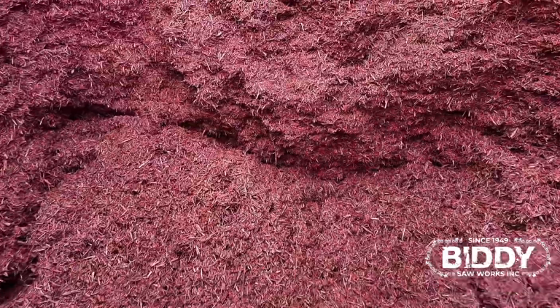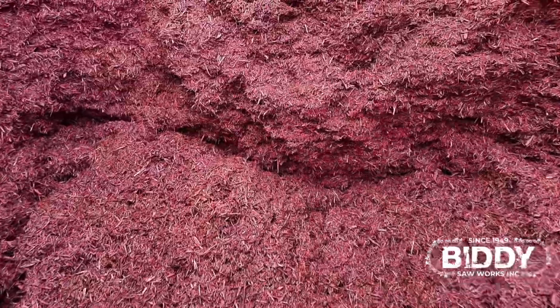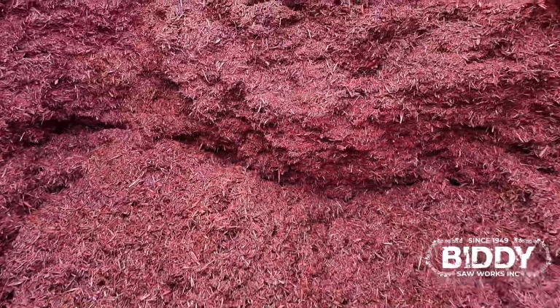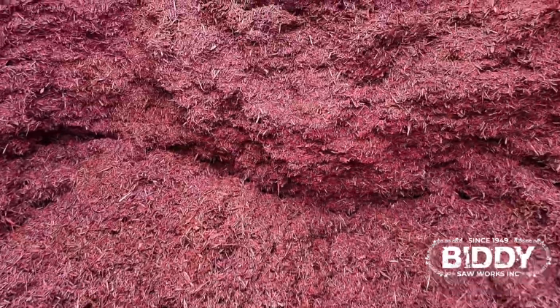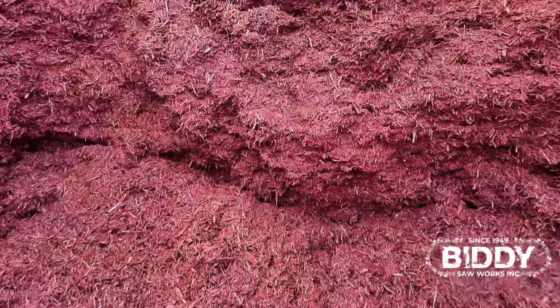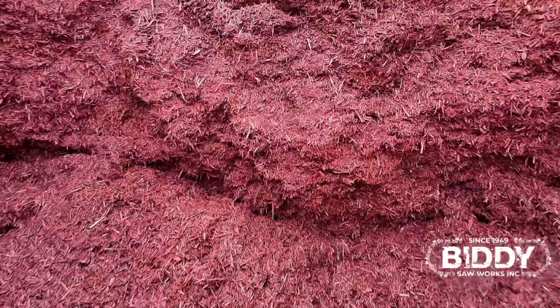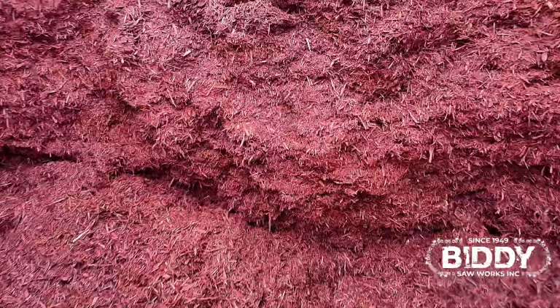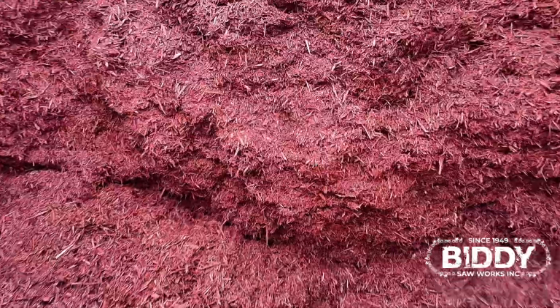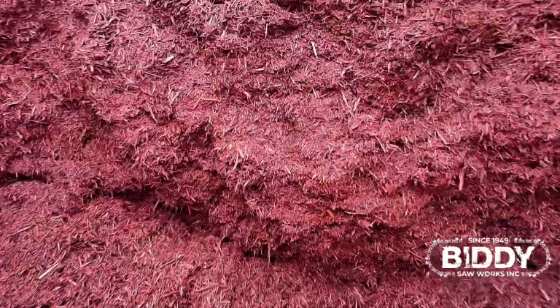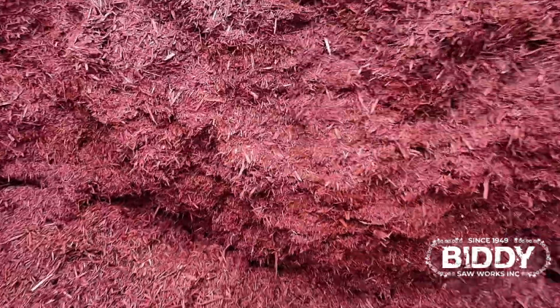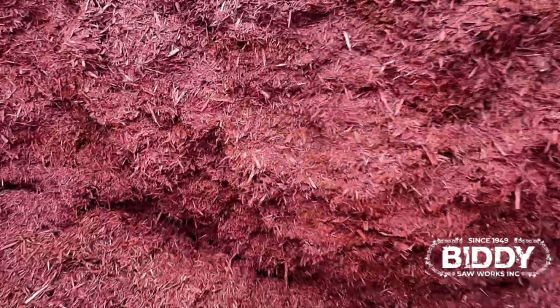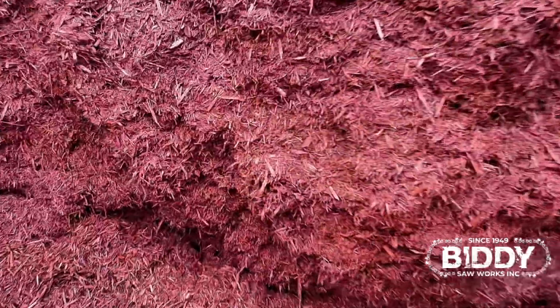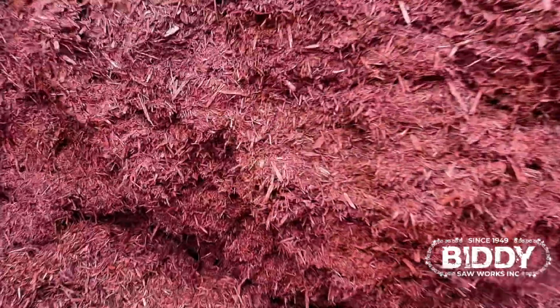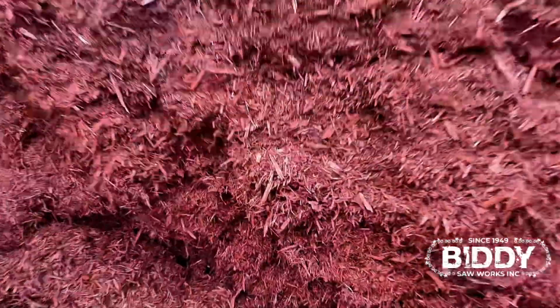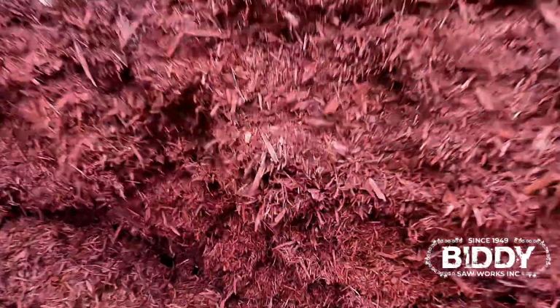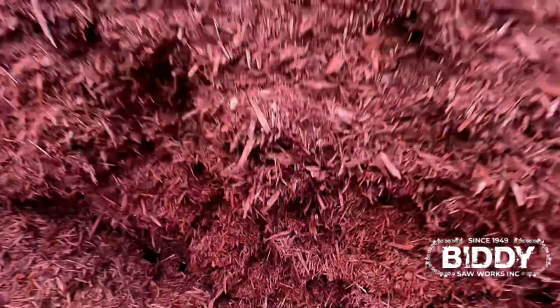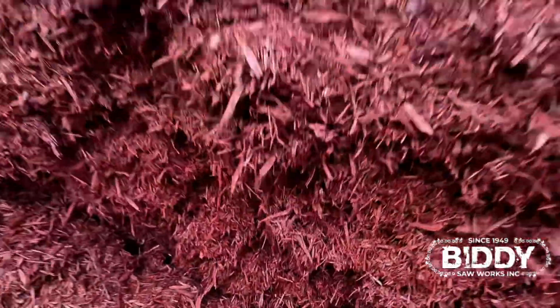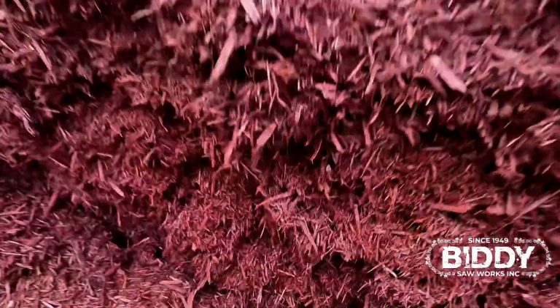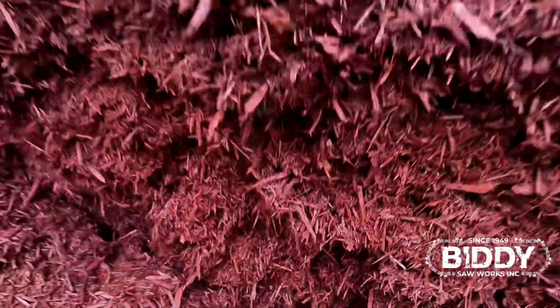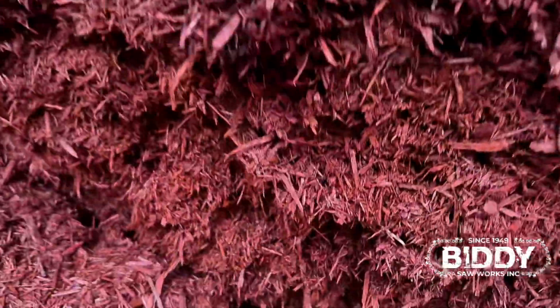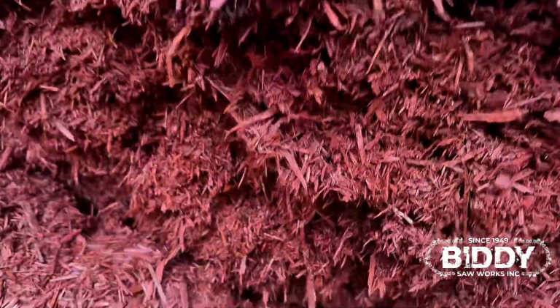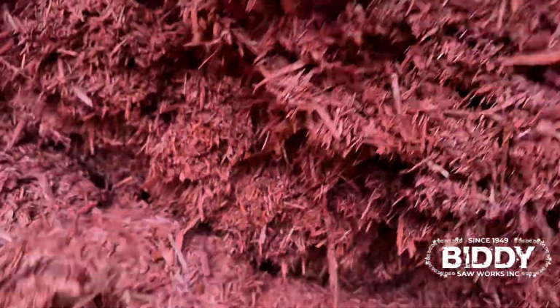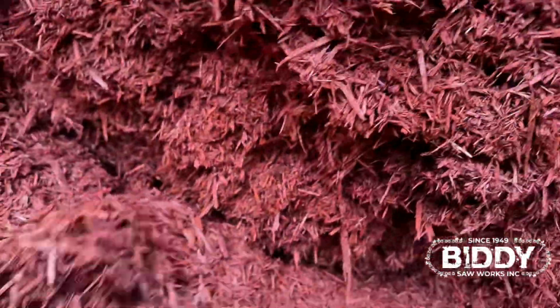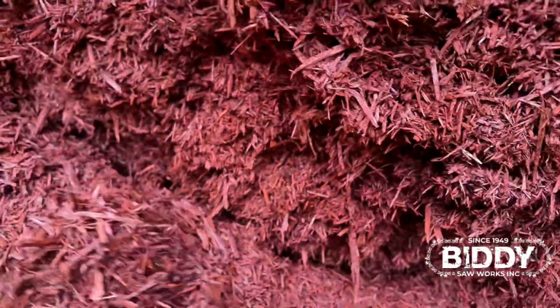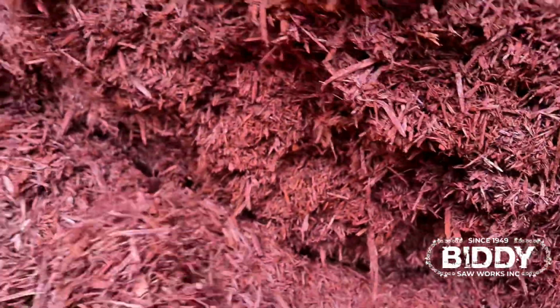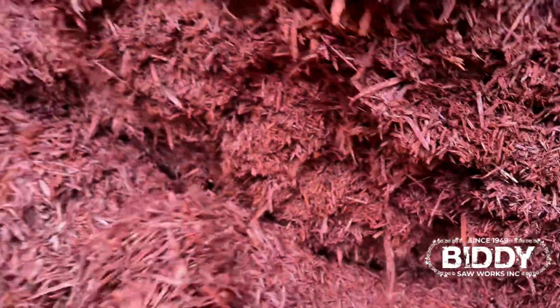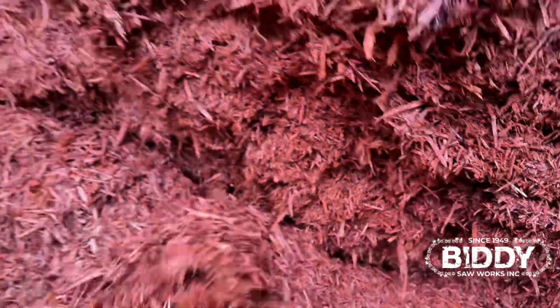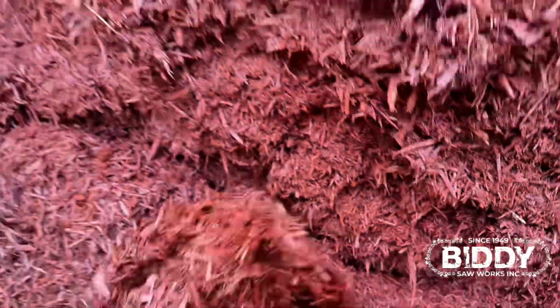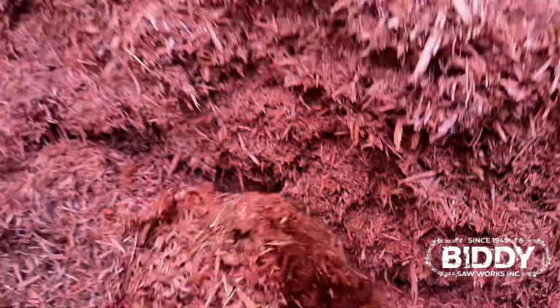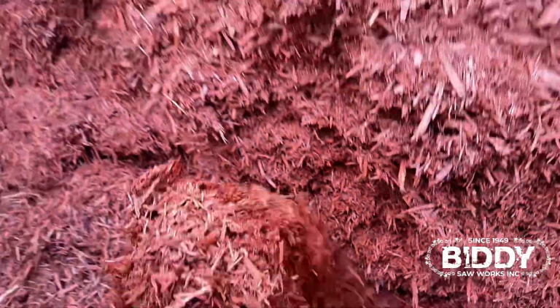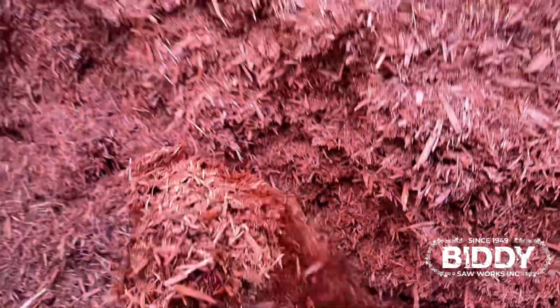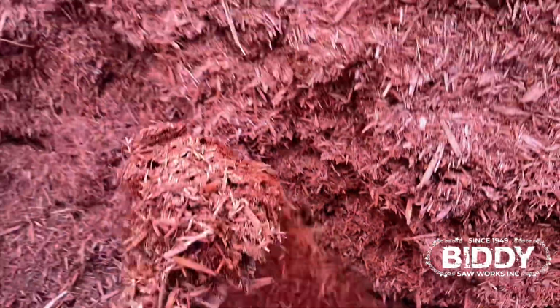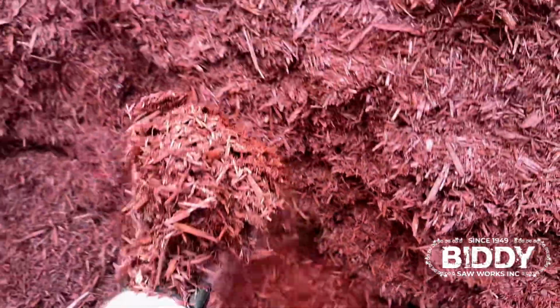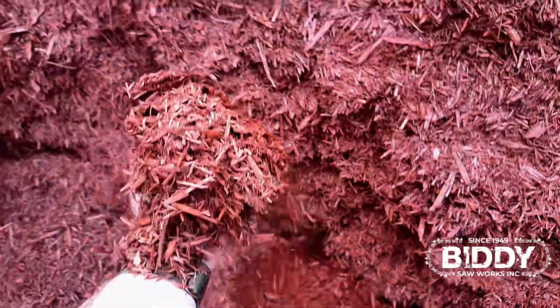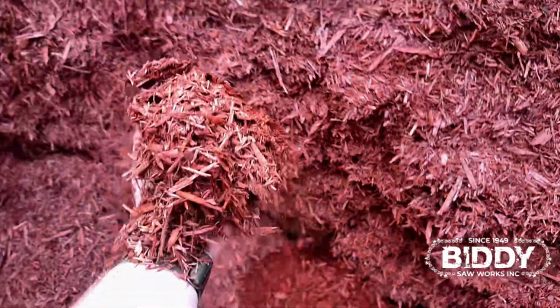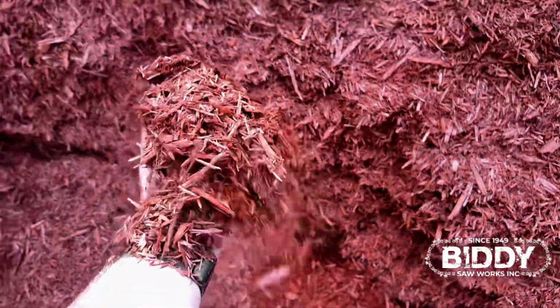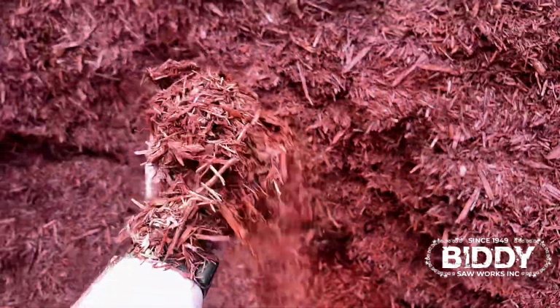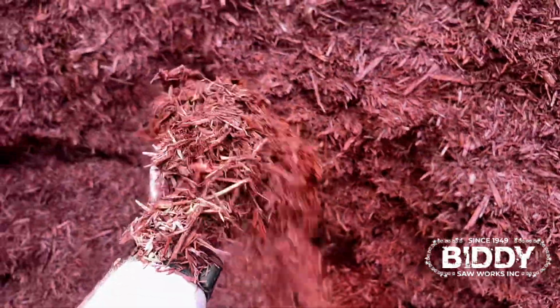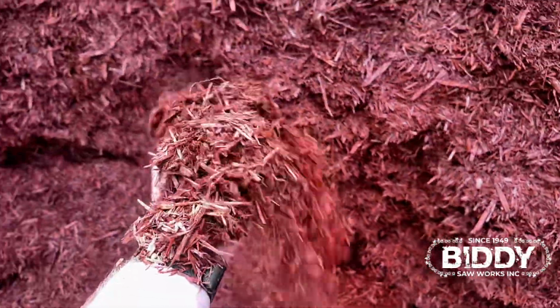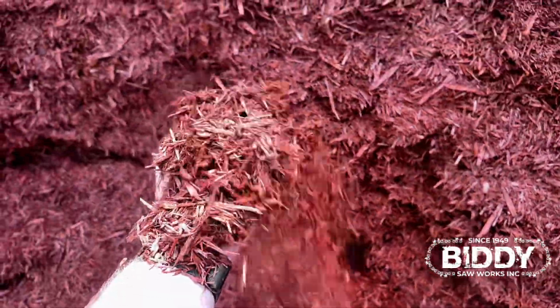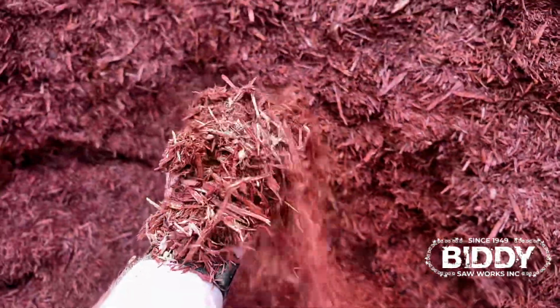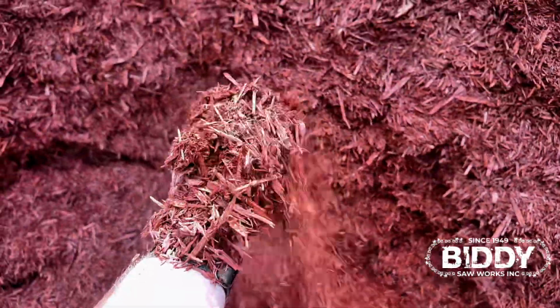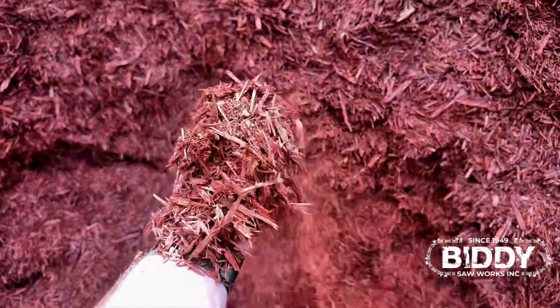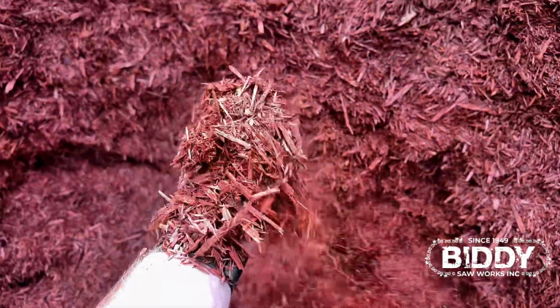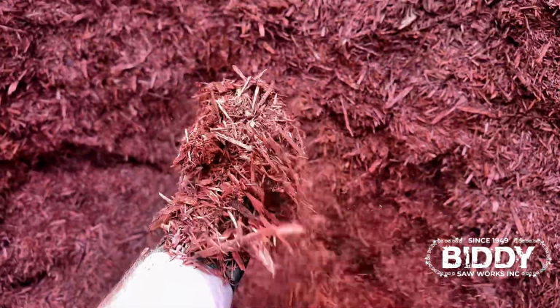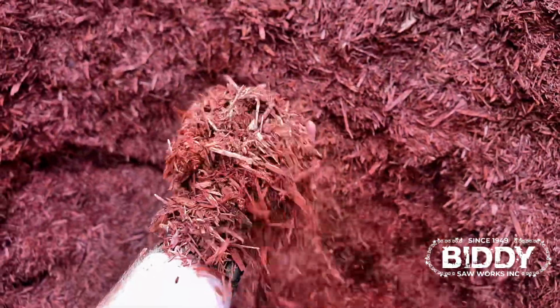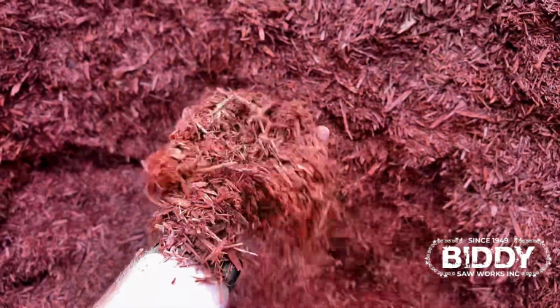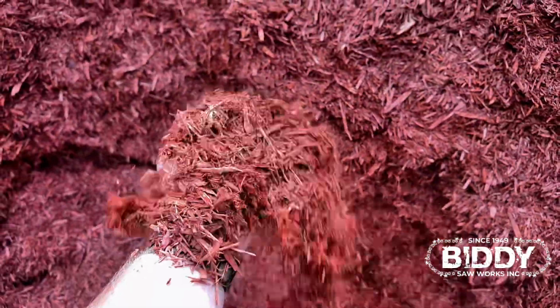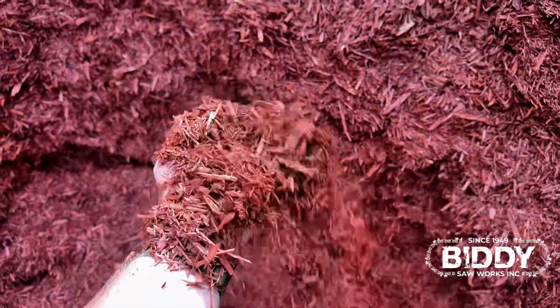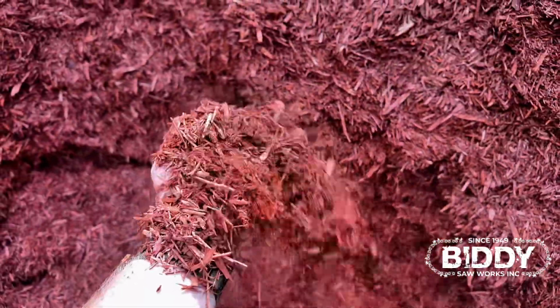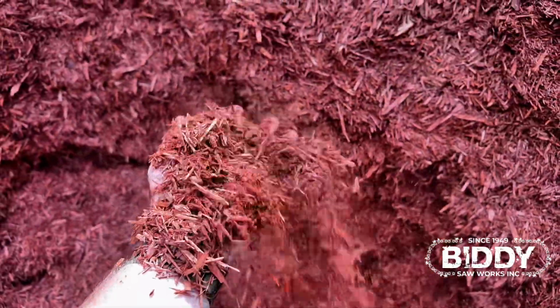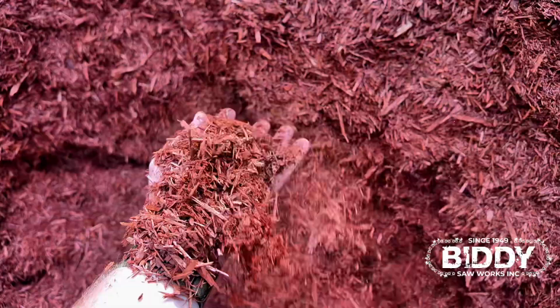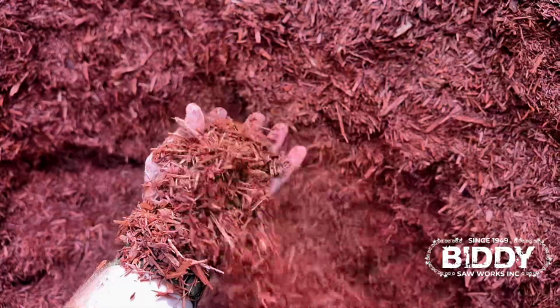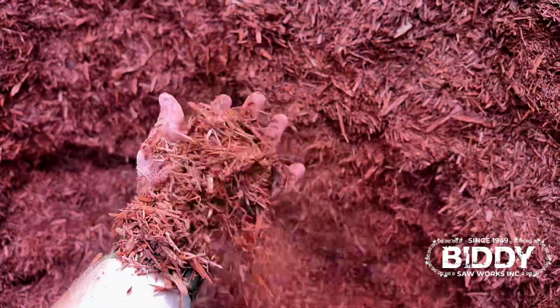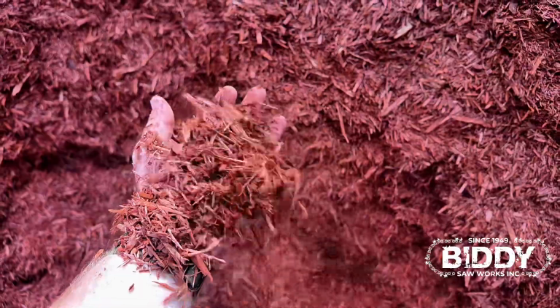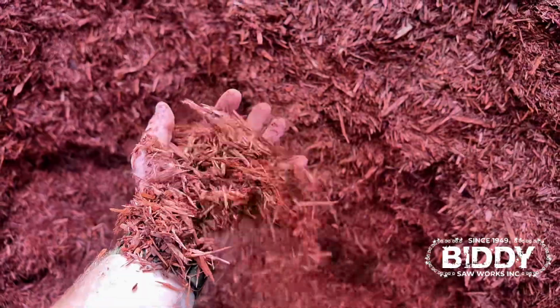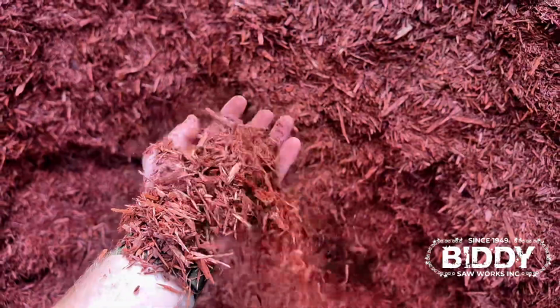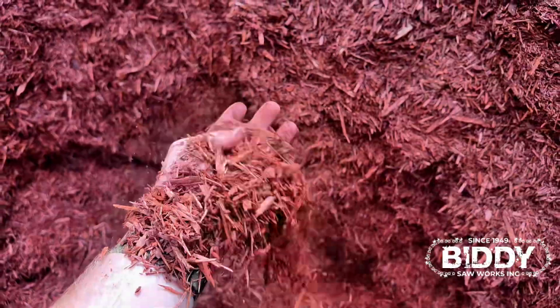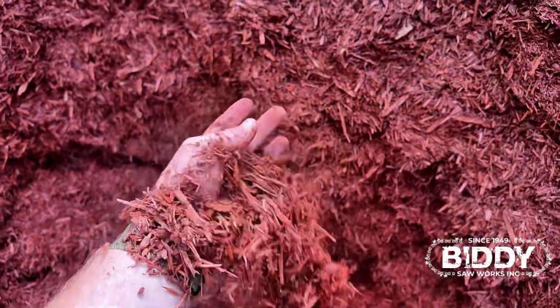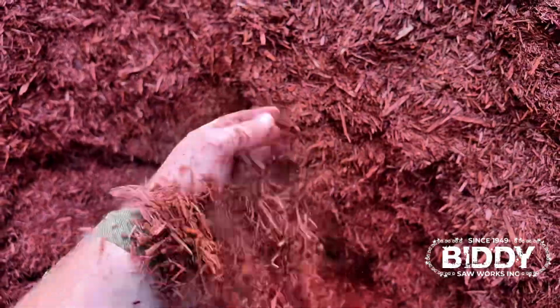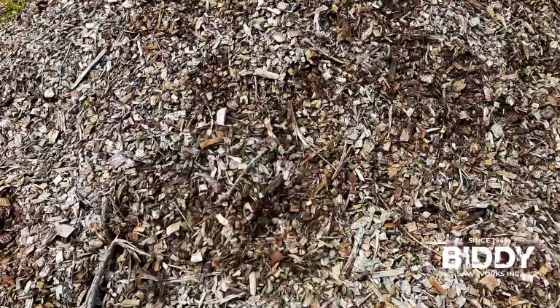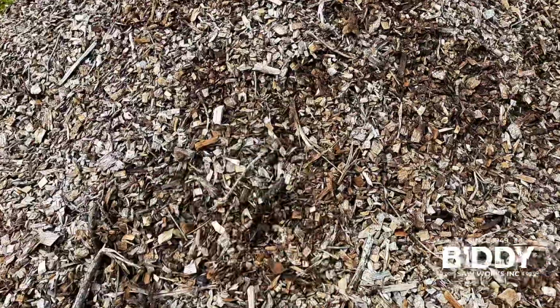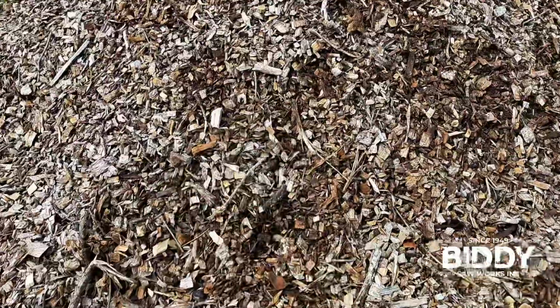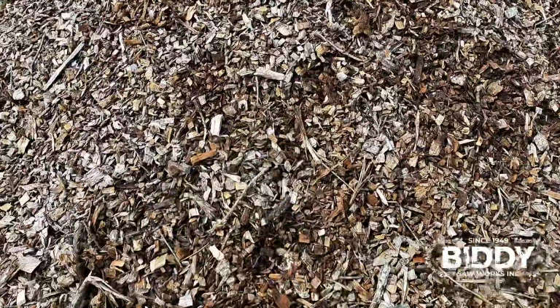We also offer a red mulch. Unlike other reds, this does not bleed, so if you want red mulch but you don't like it to bleed, this is it.